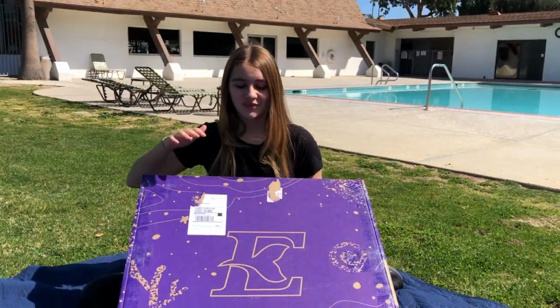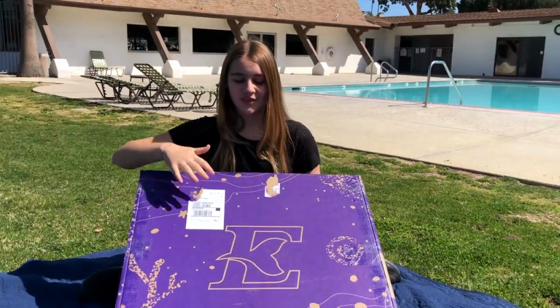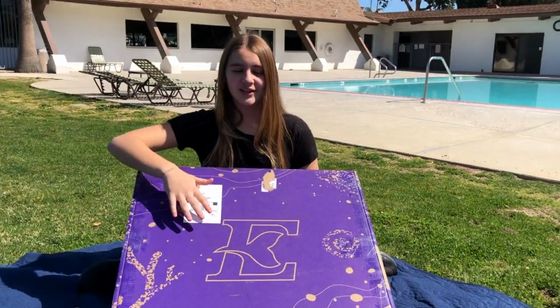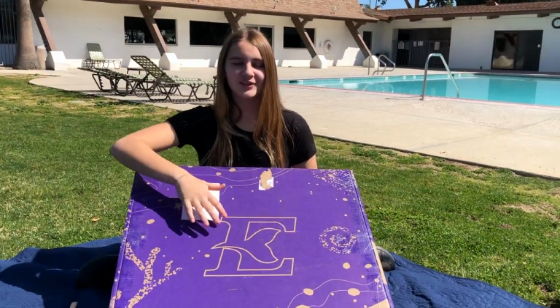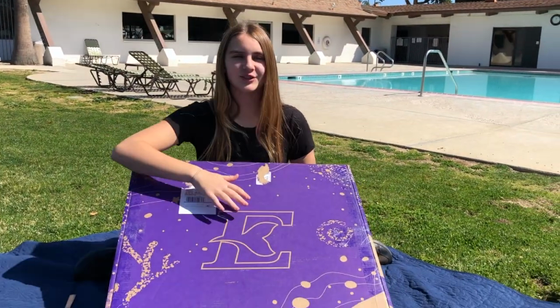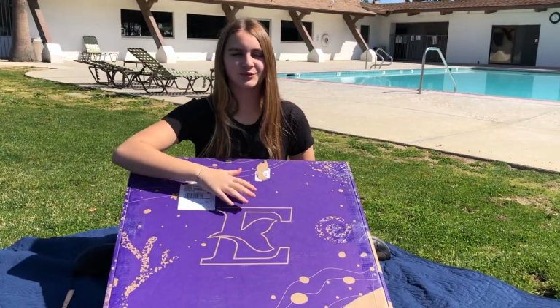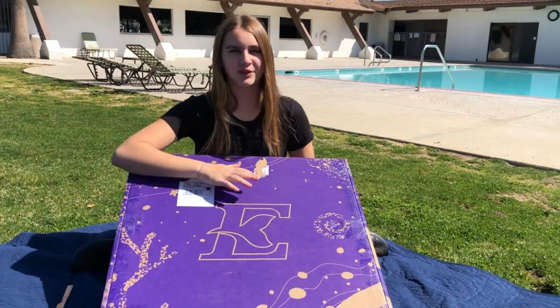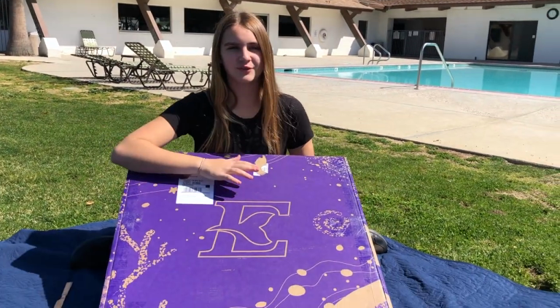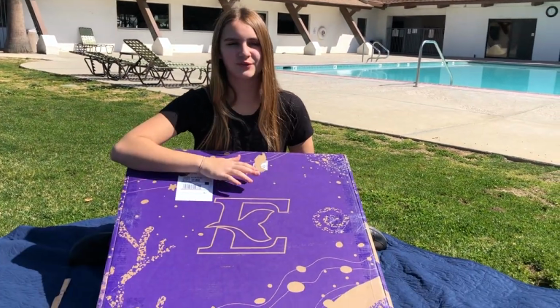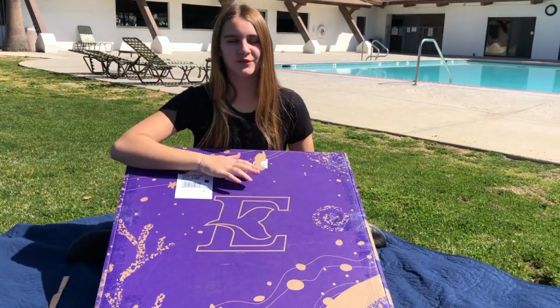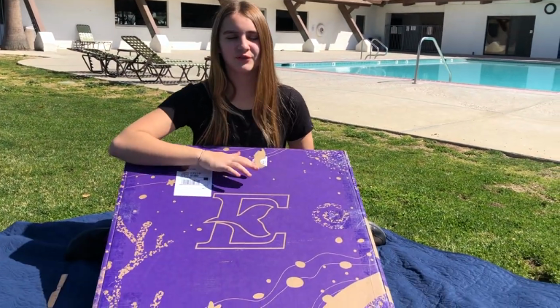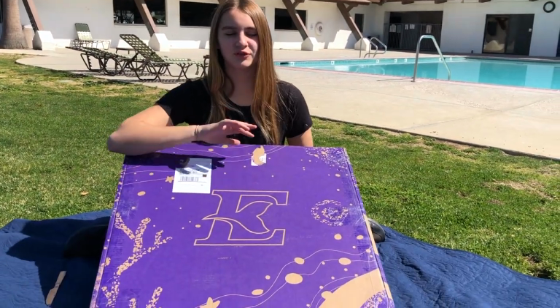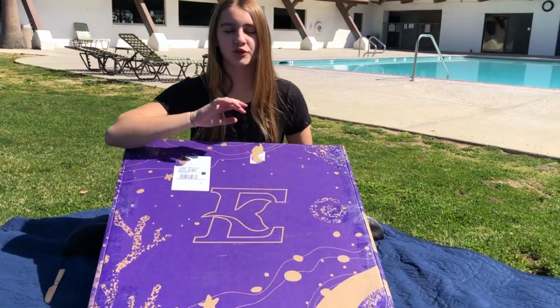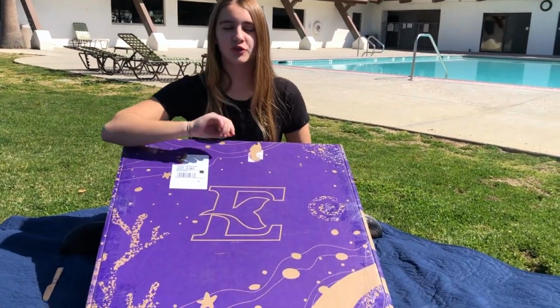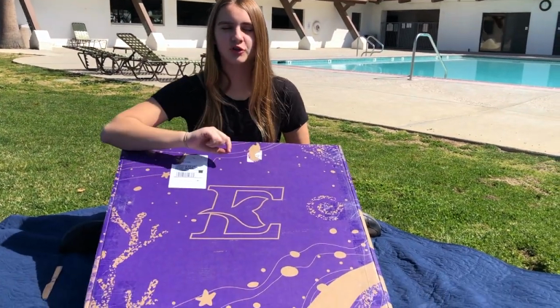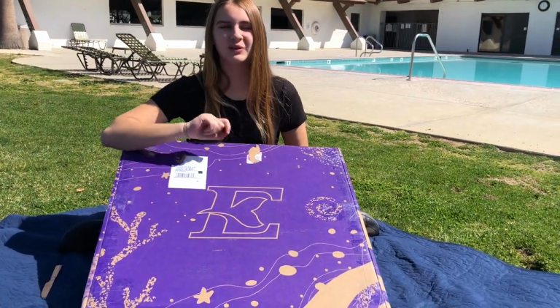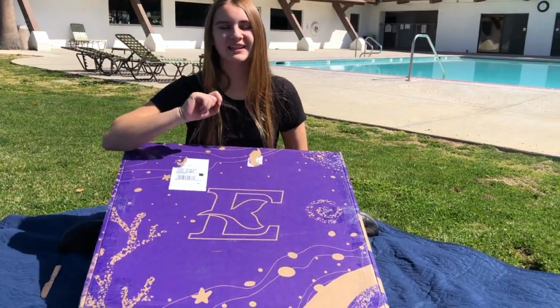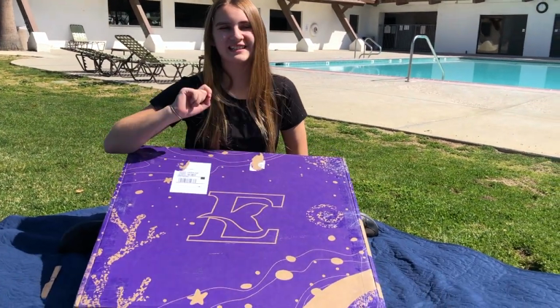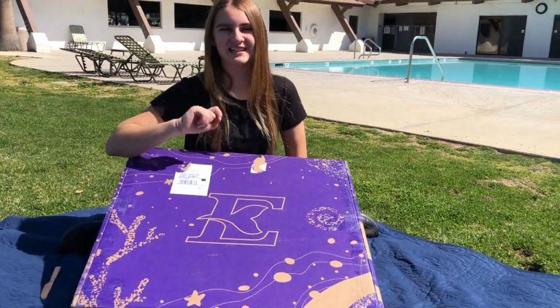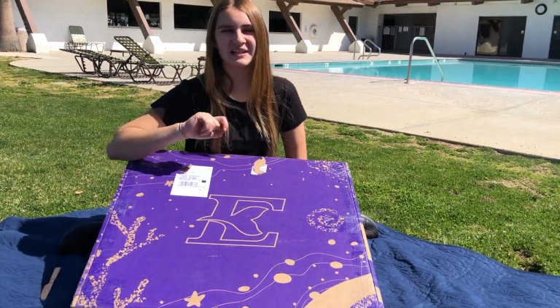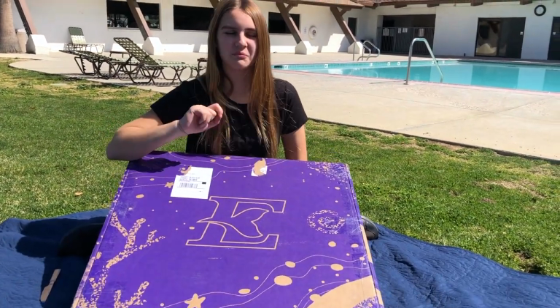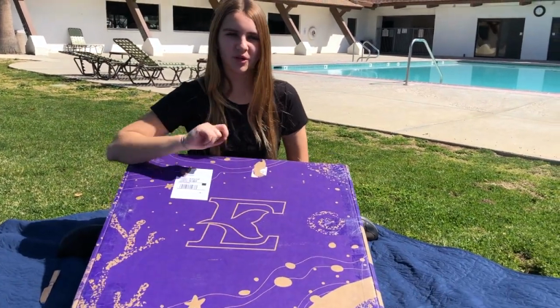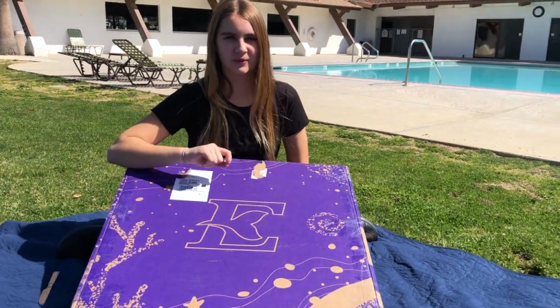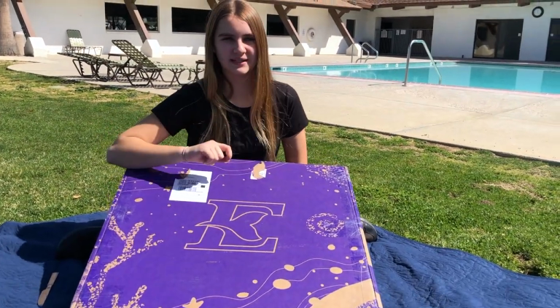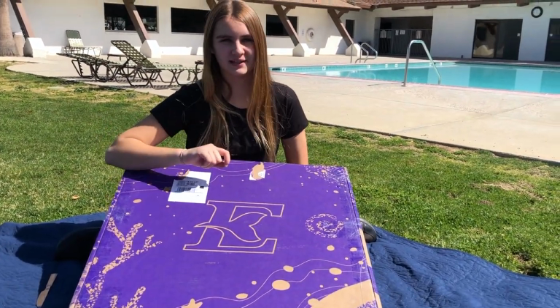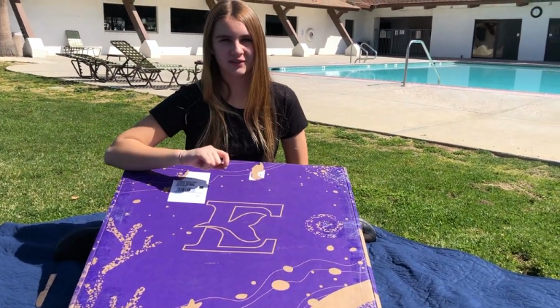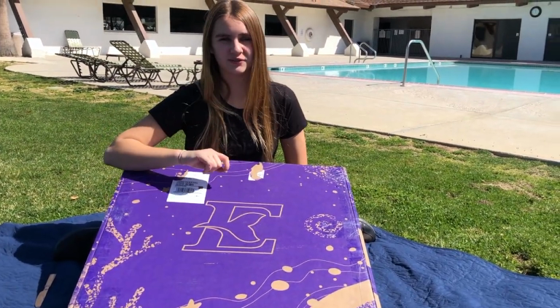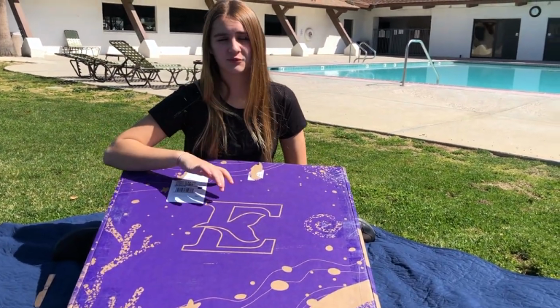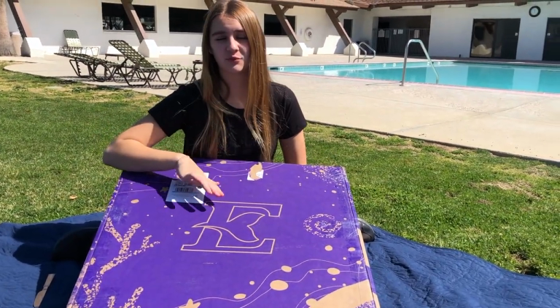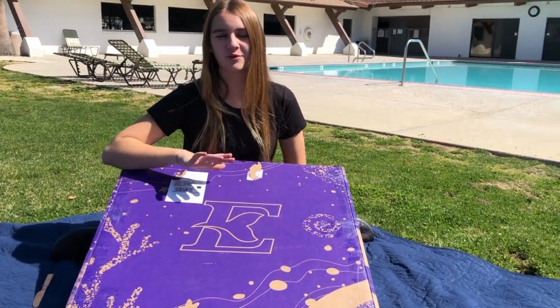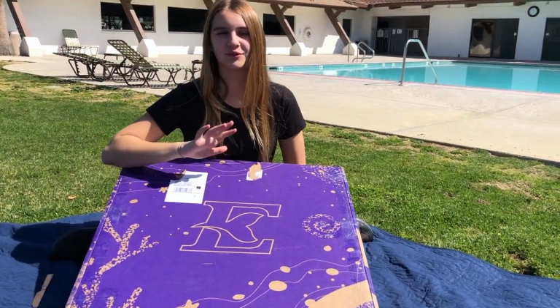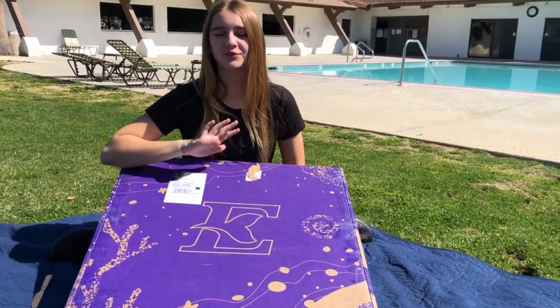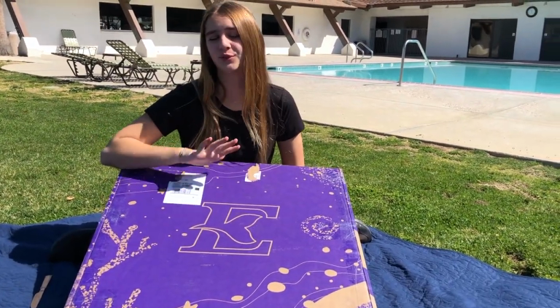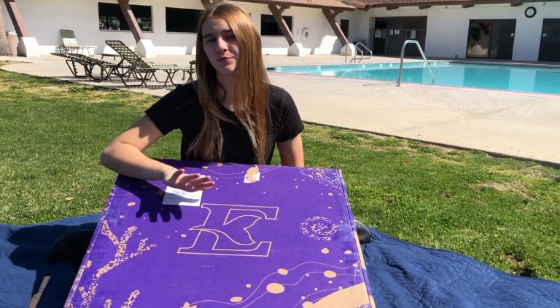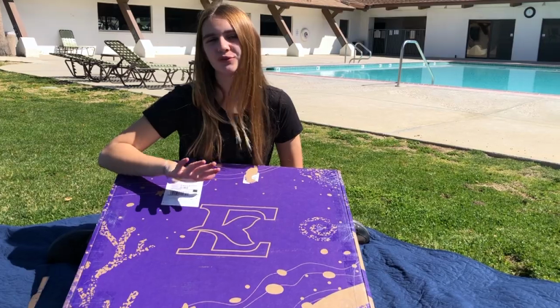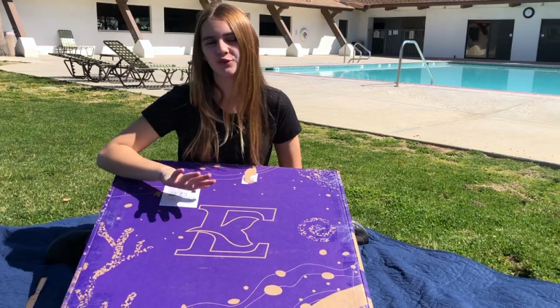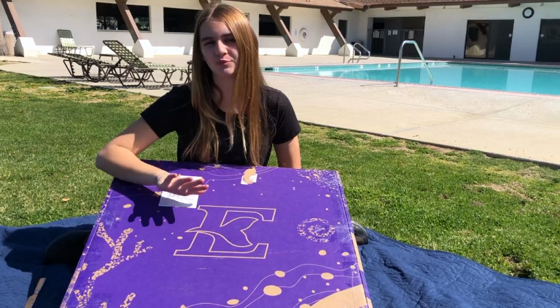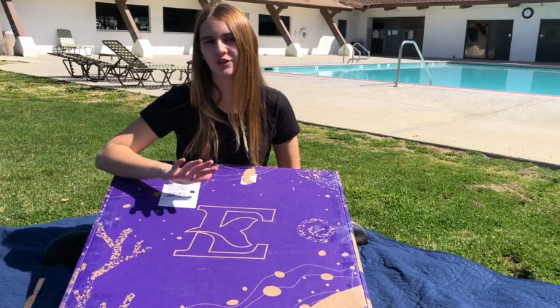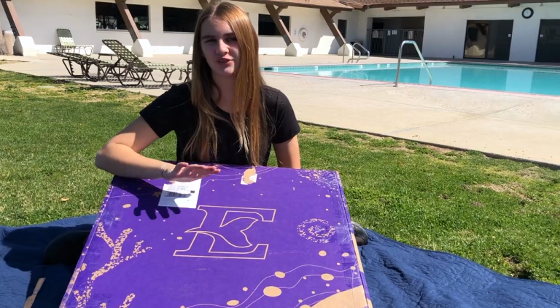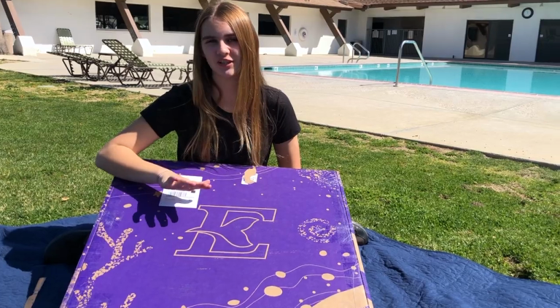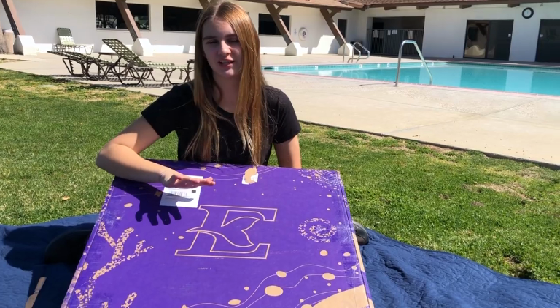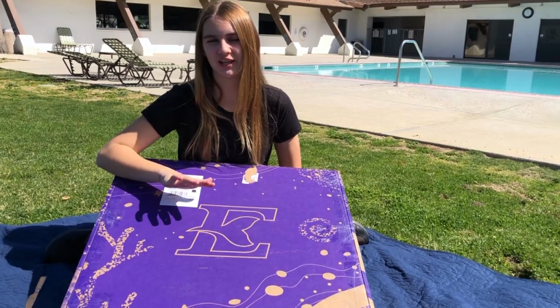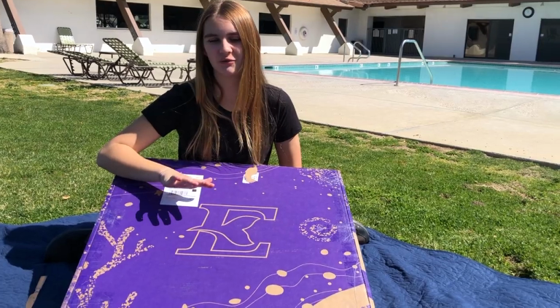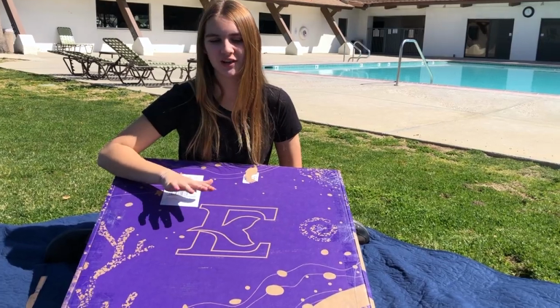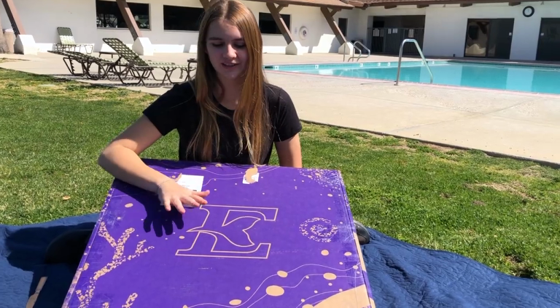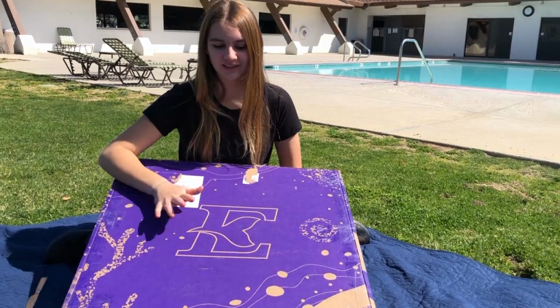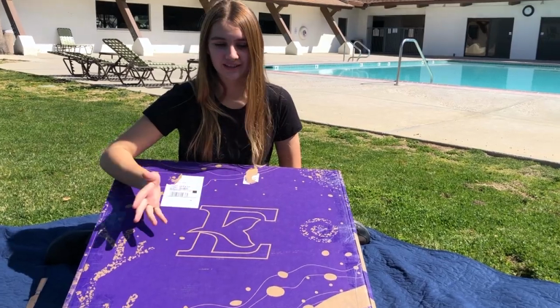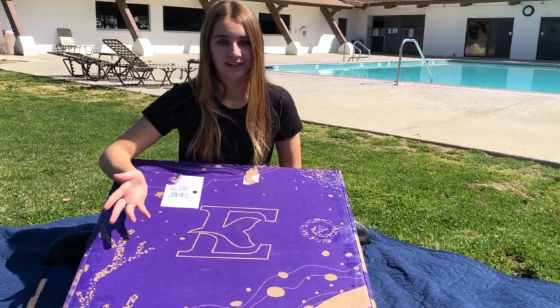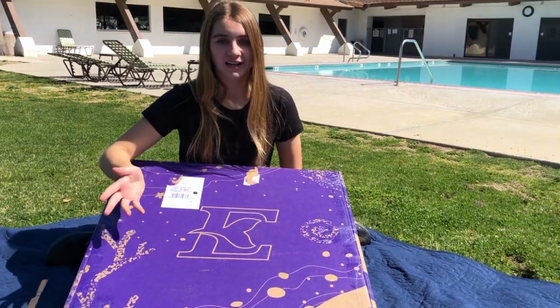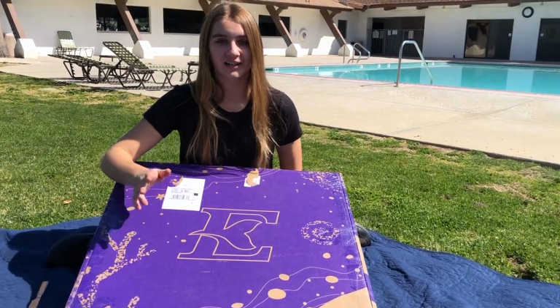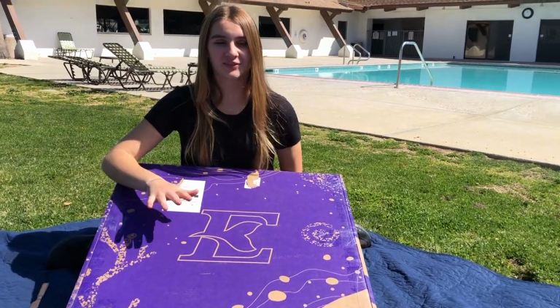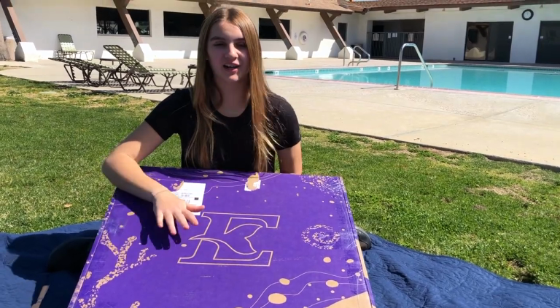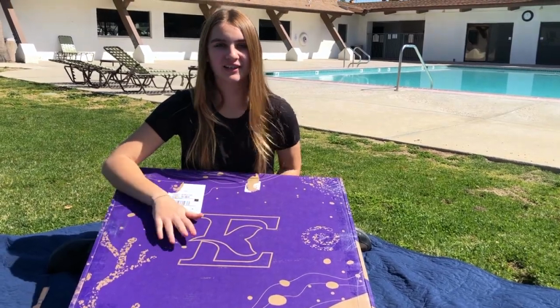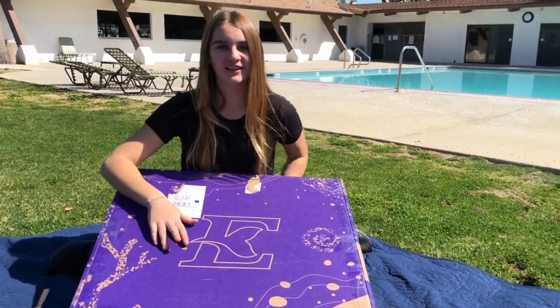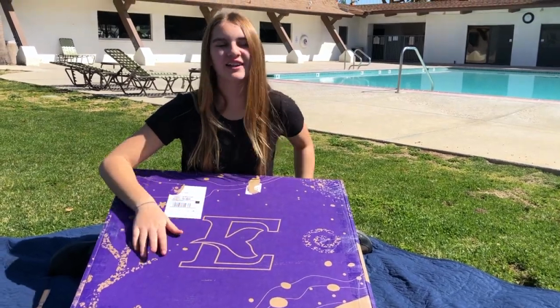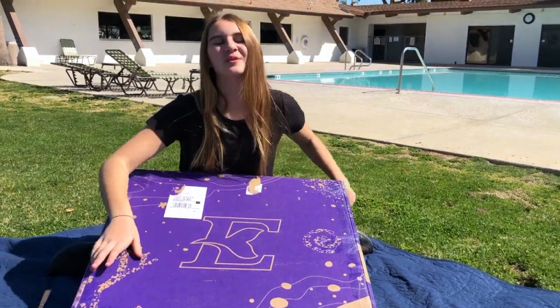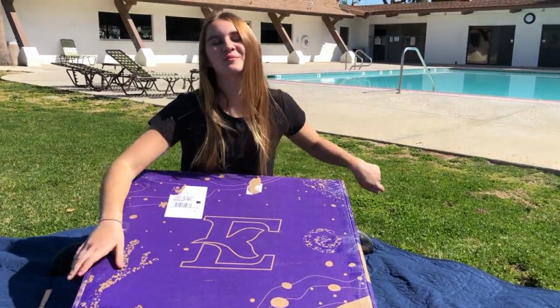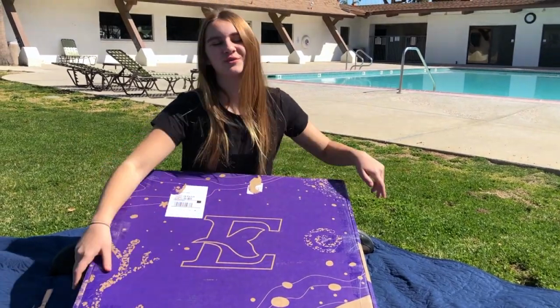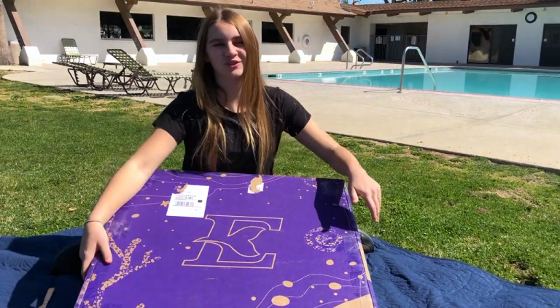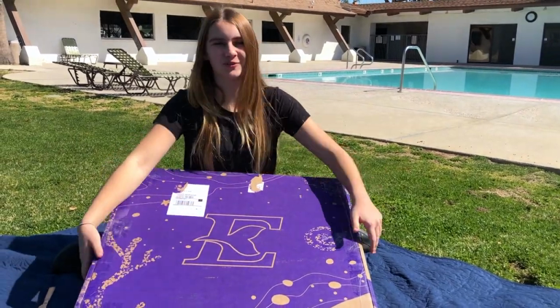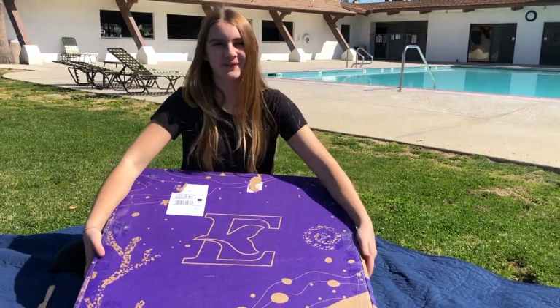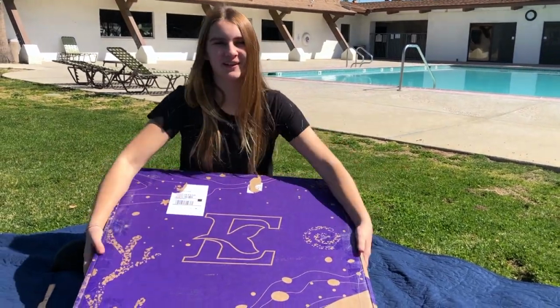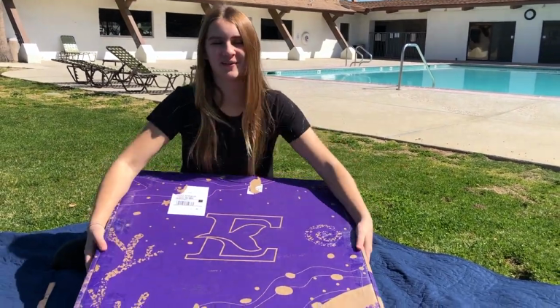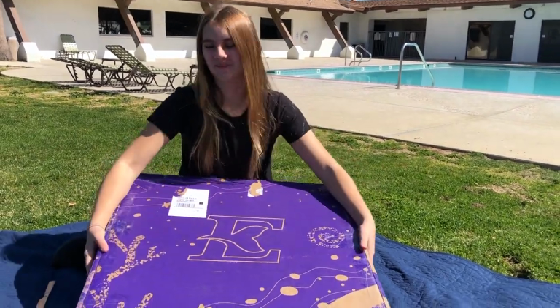This is one of Fin Fun's new Elite Mermaid tails. We were super, super excited to get one, and it's finally here. So let's open it up.